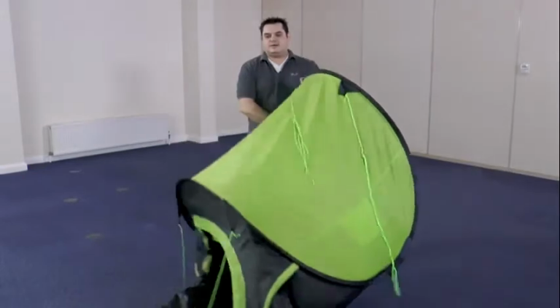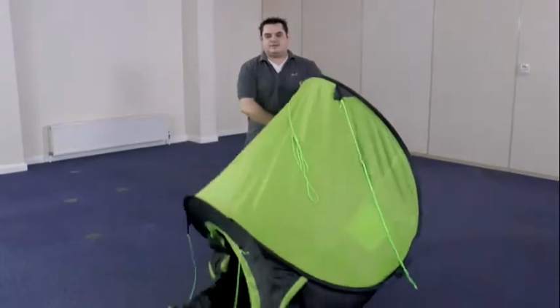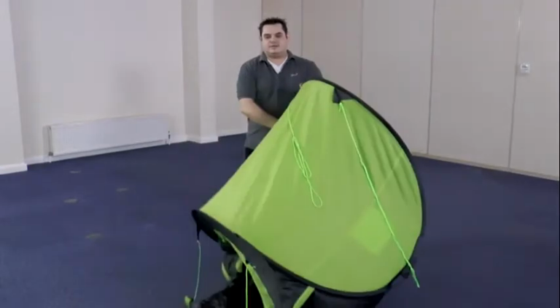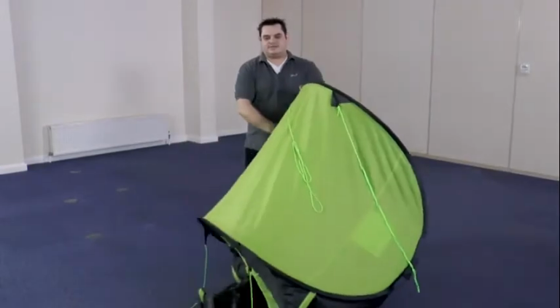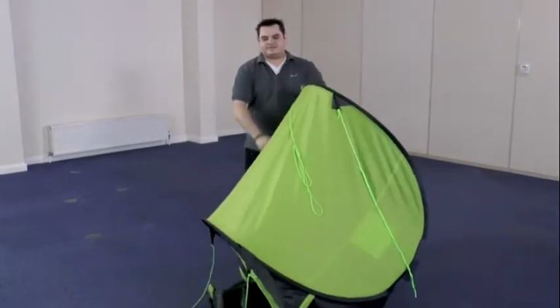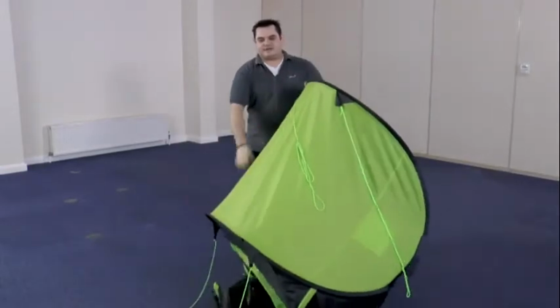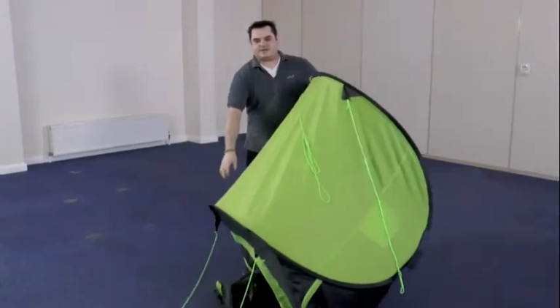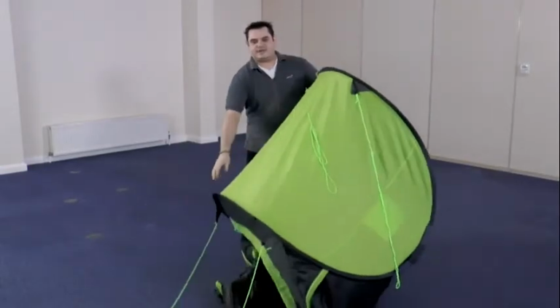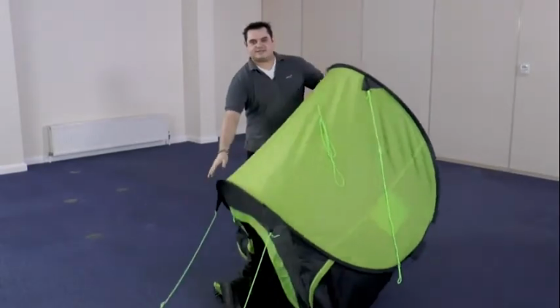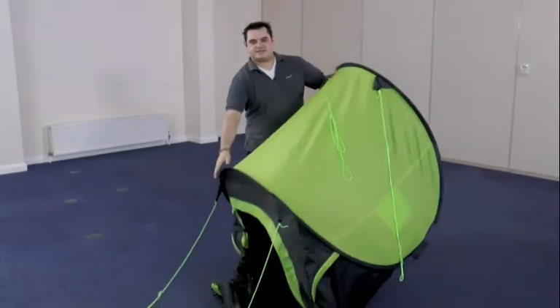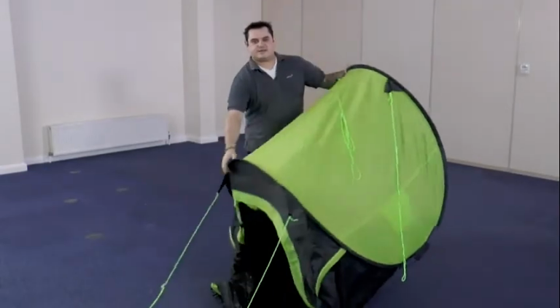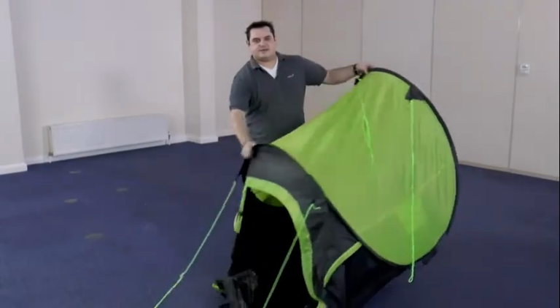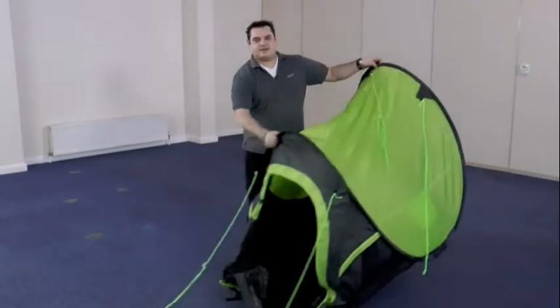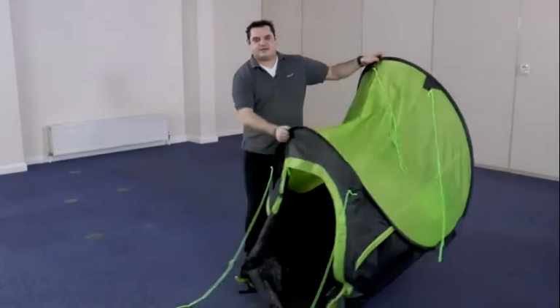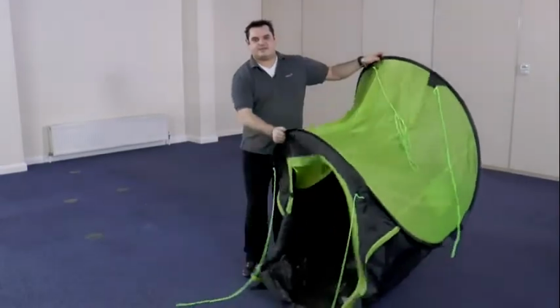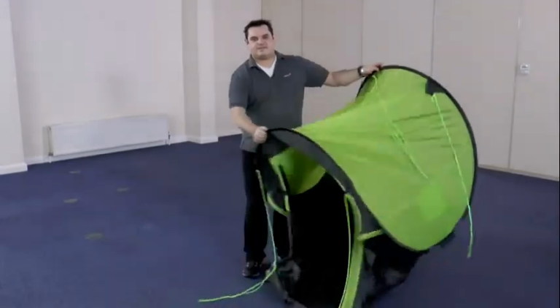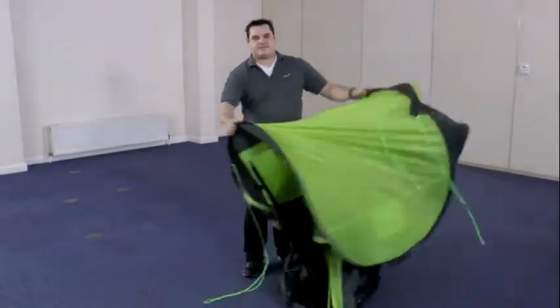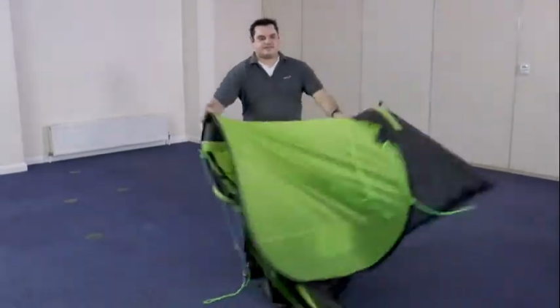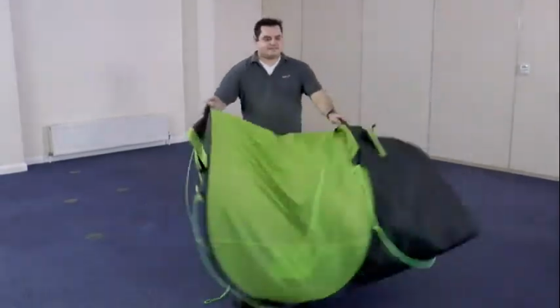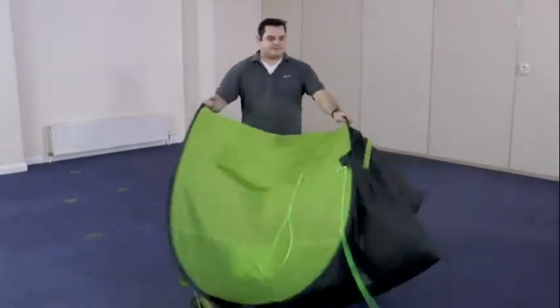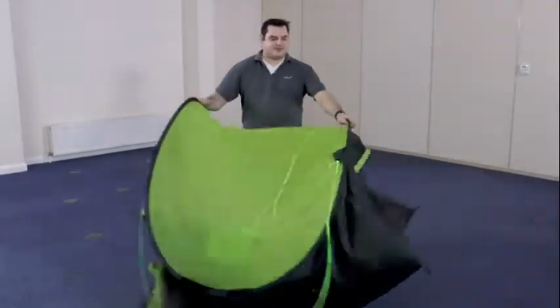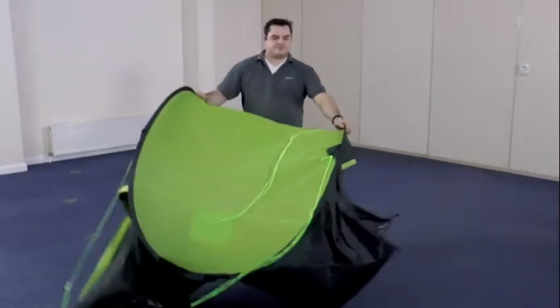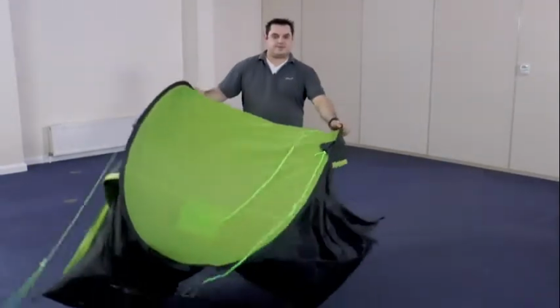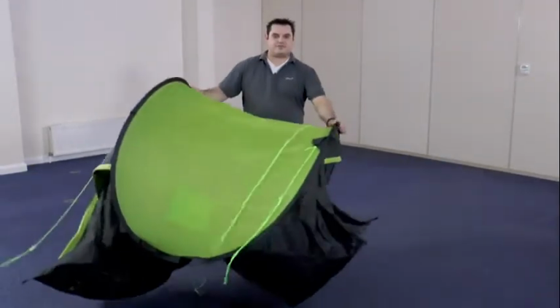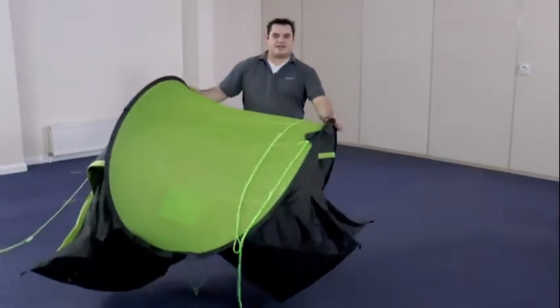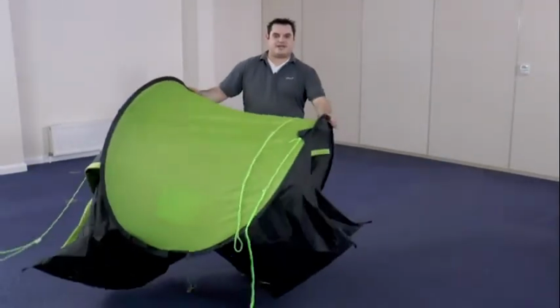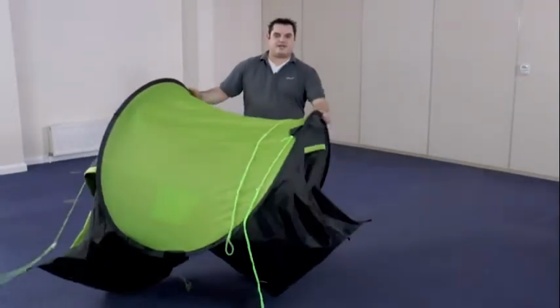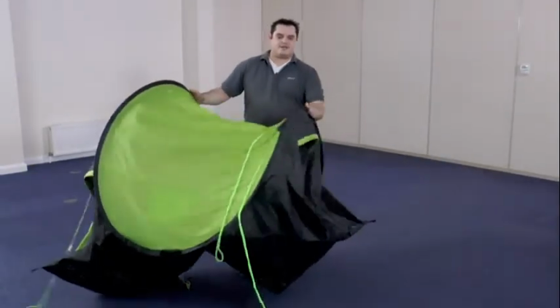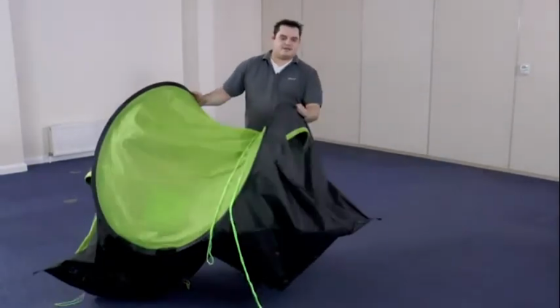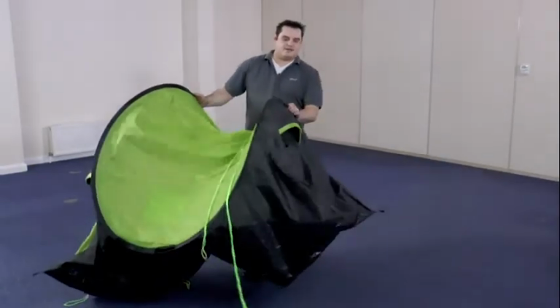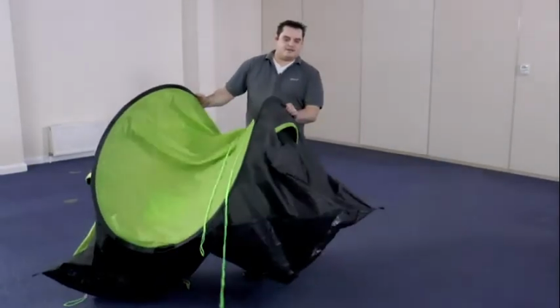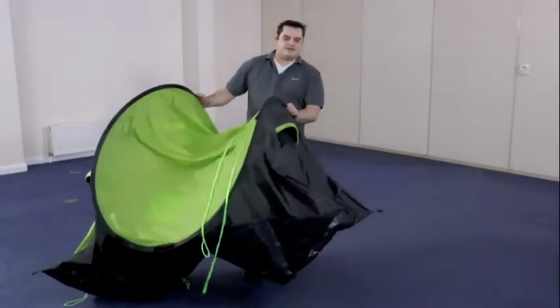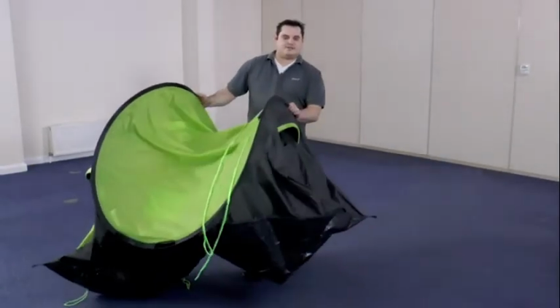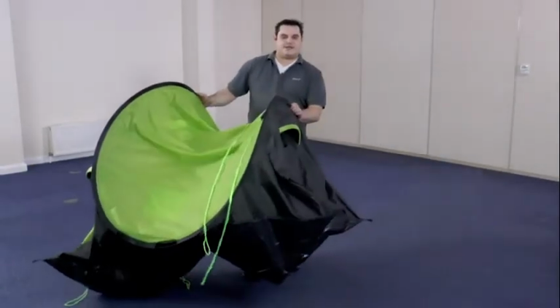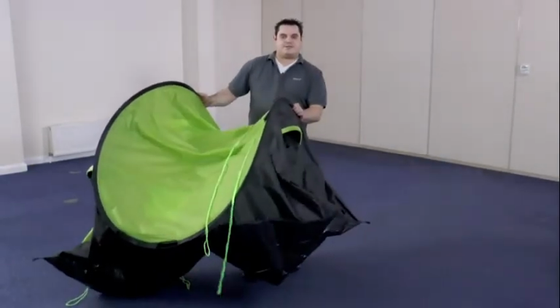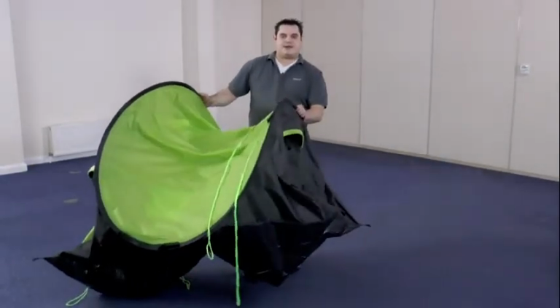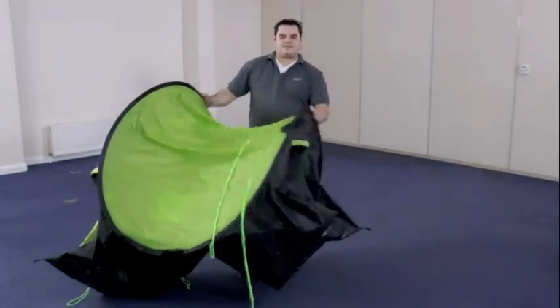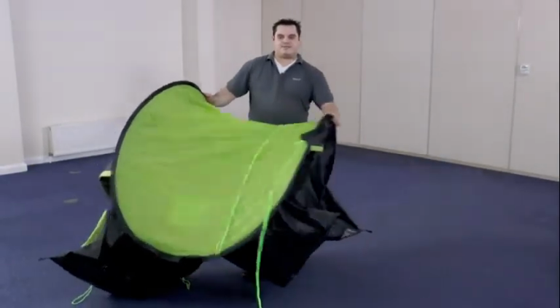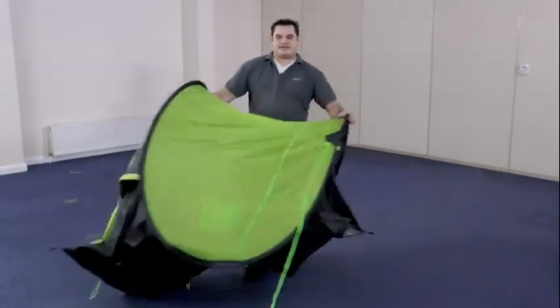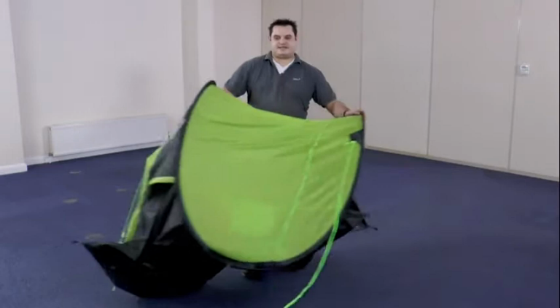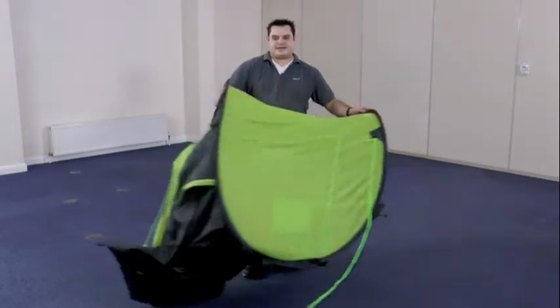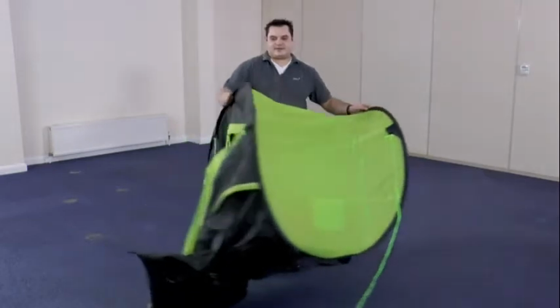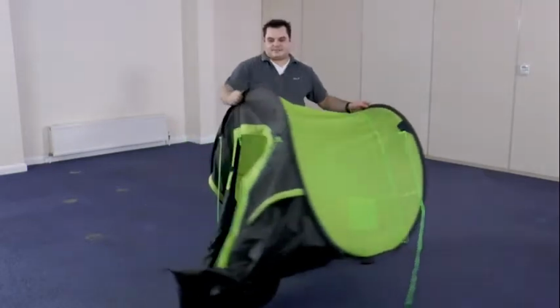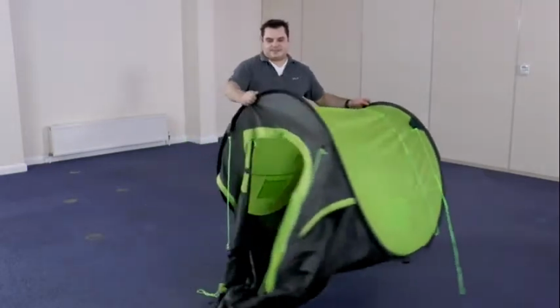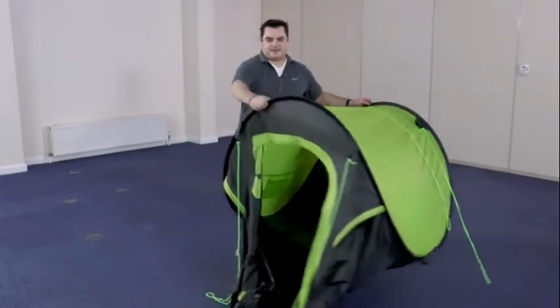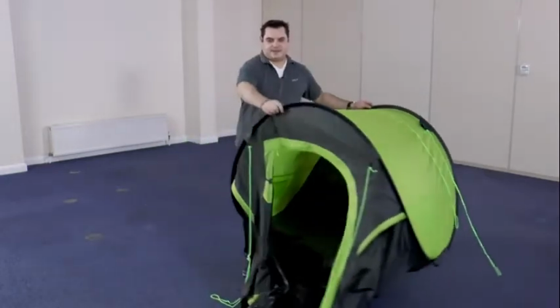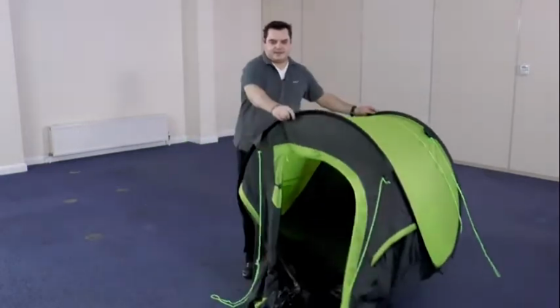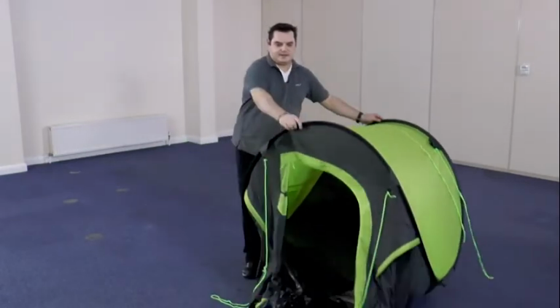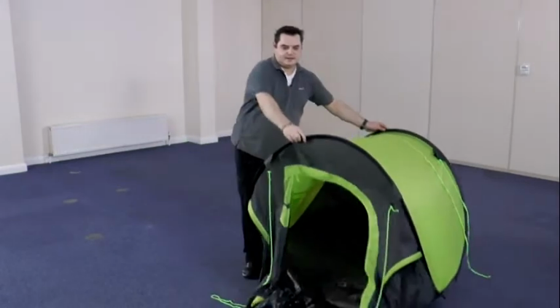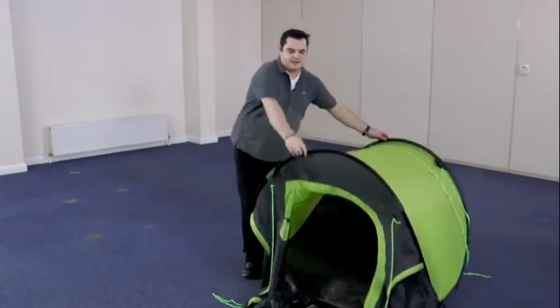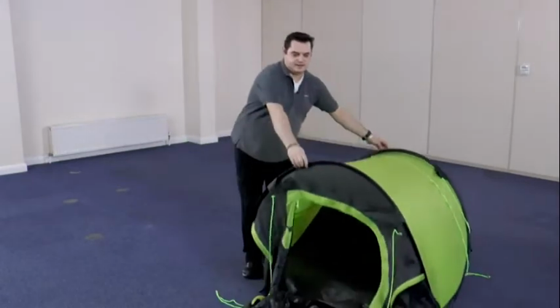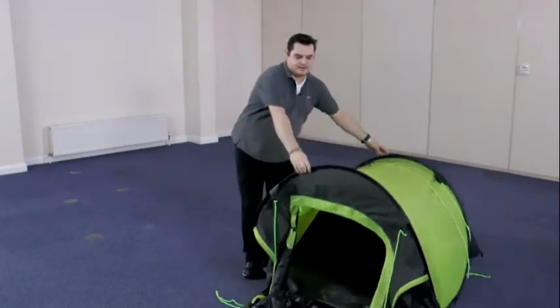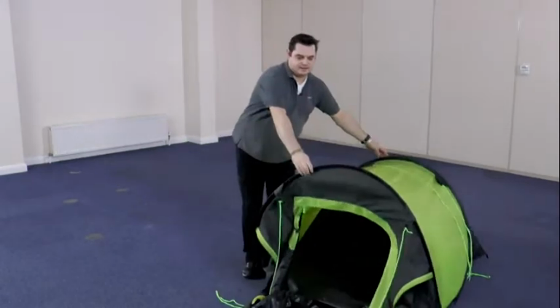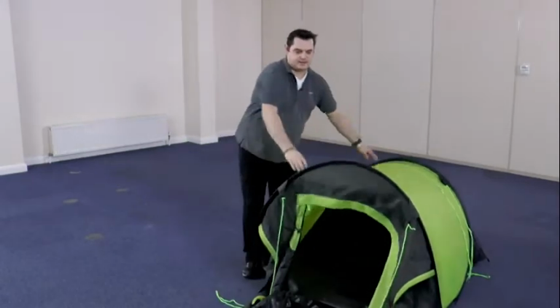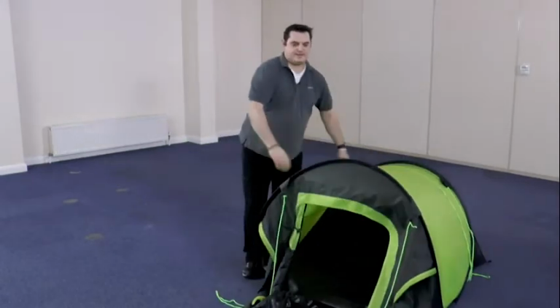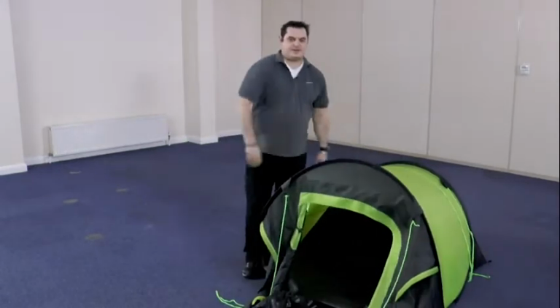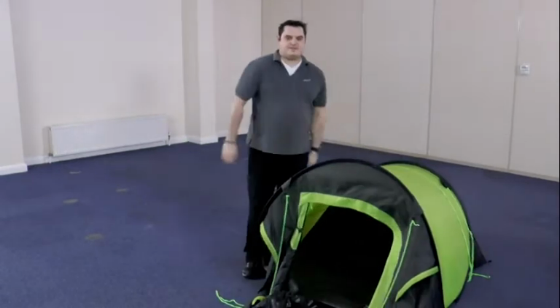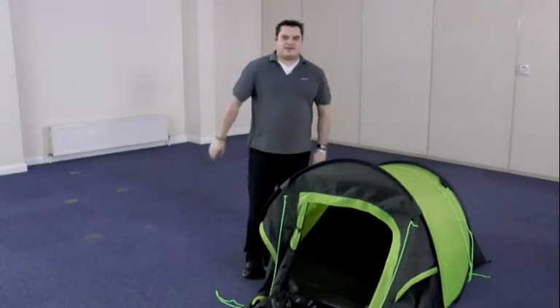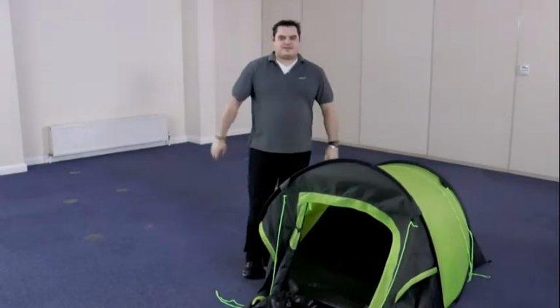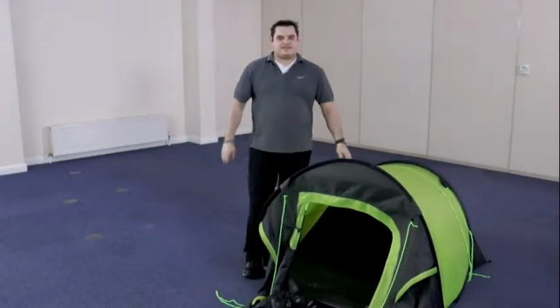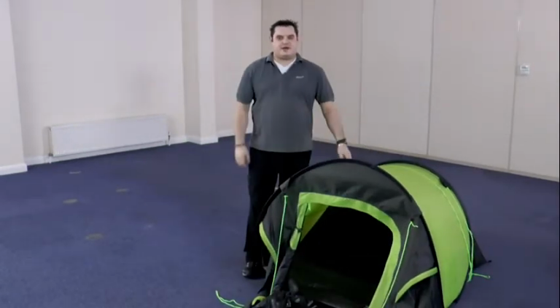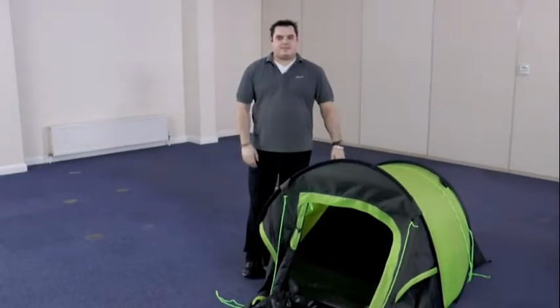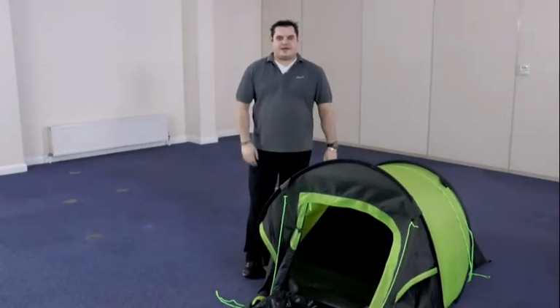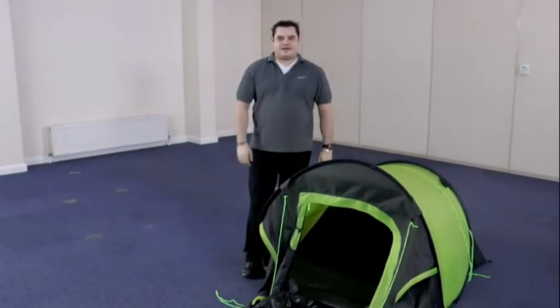Once you've done this, give the tent a small shake to get the back of the tent out and then you're ready to start pegging.